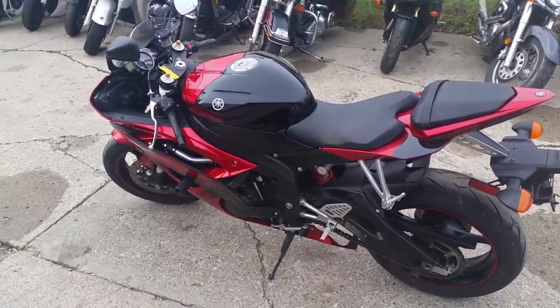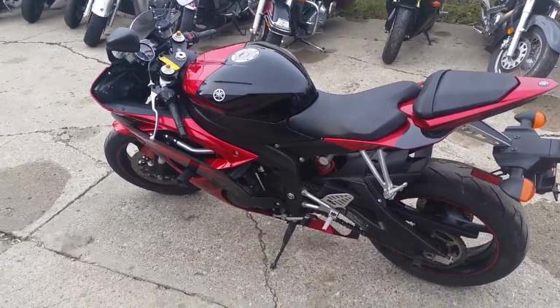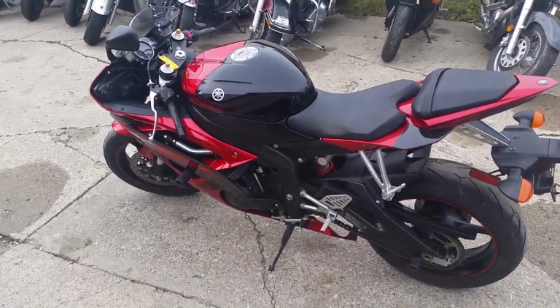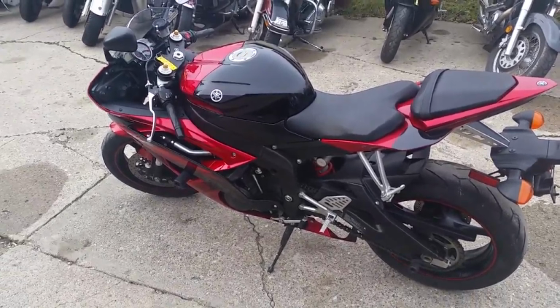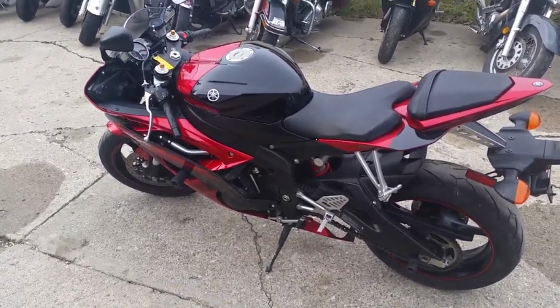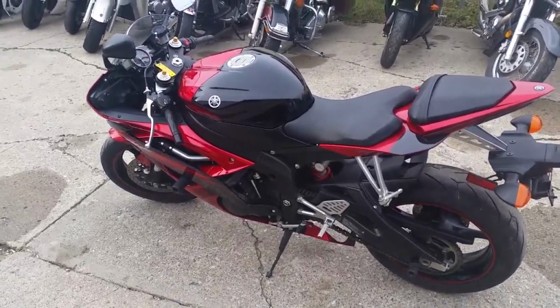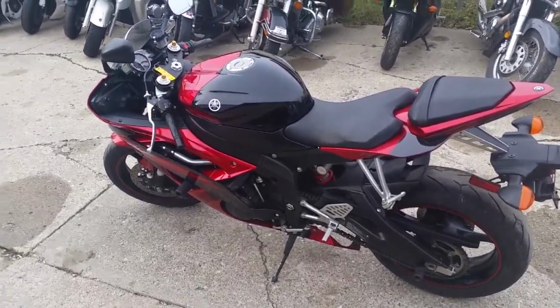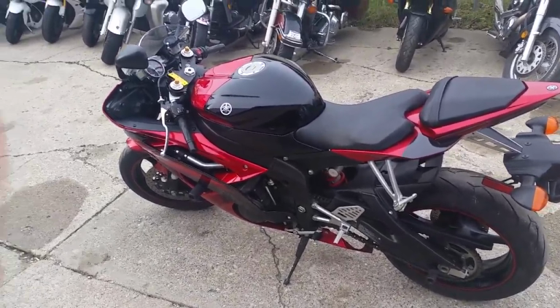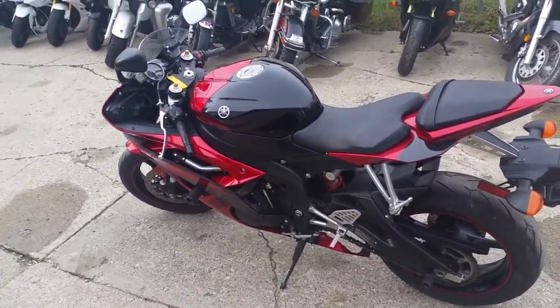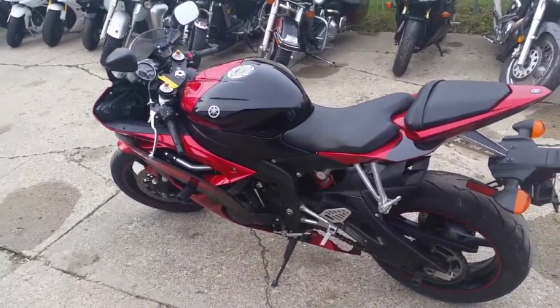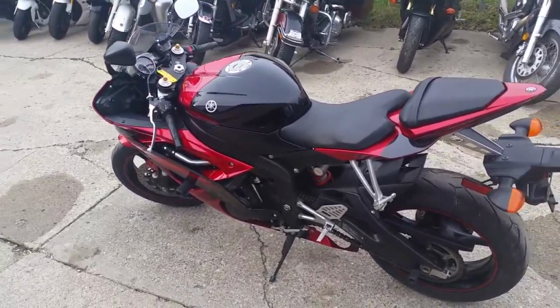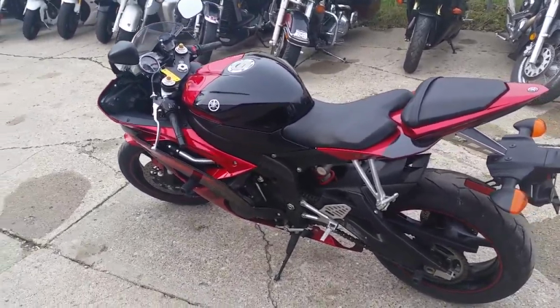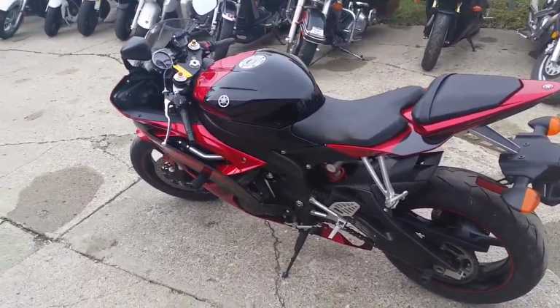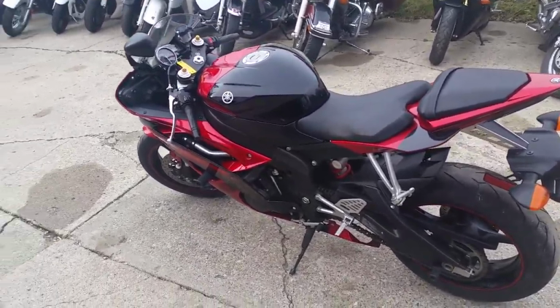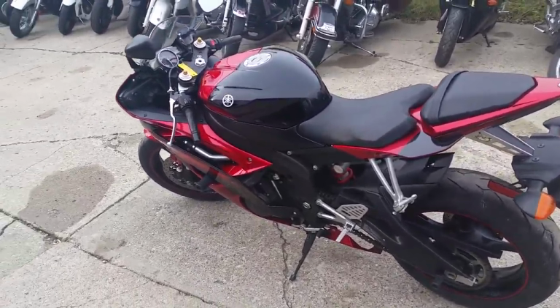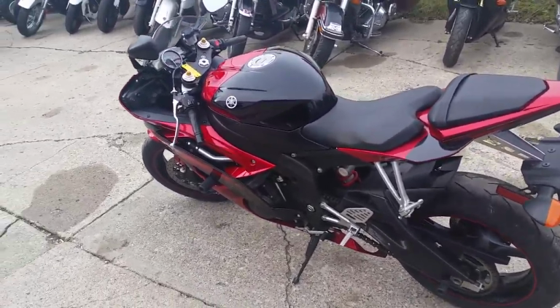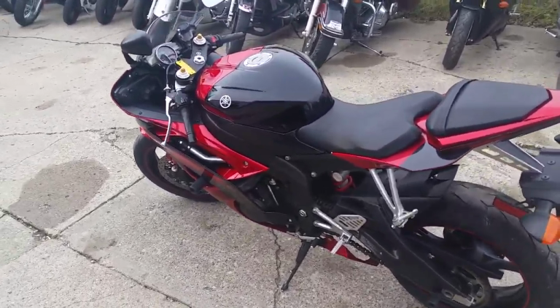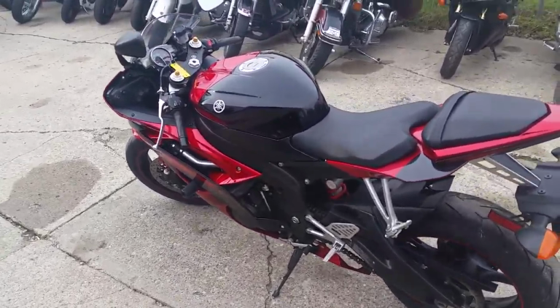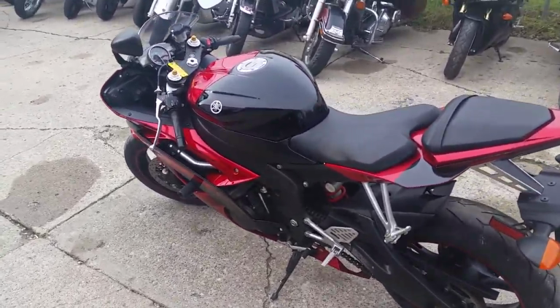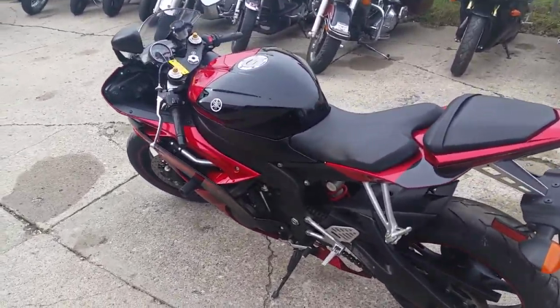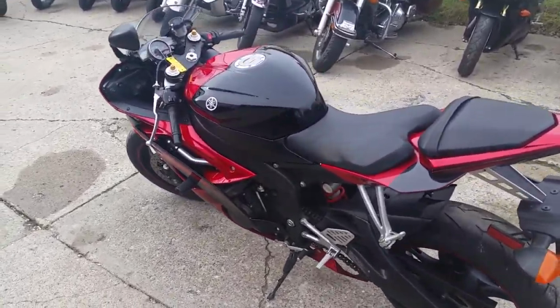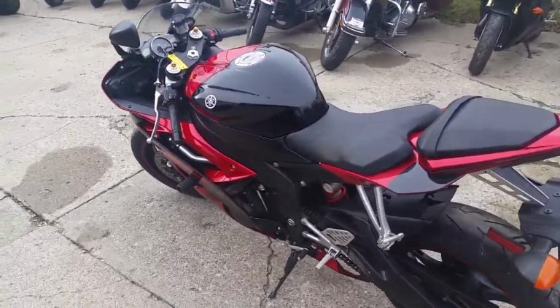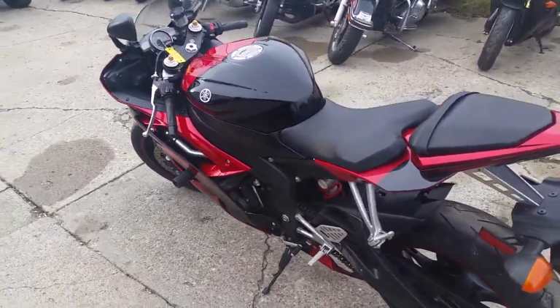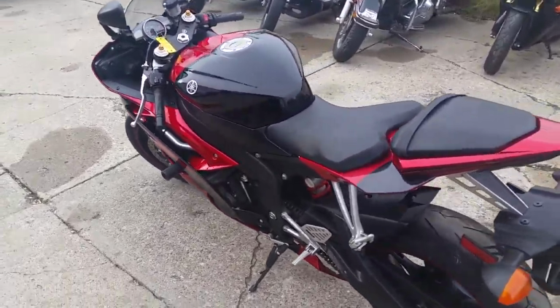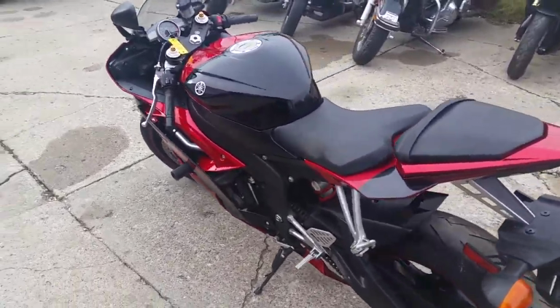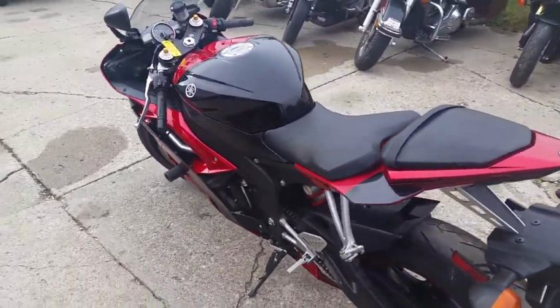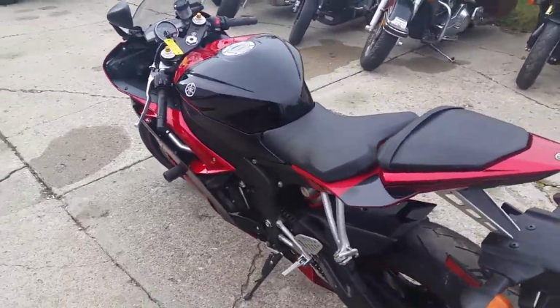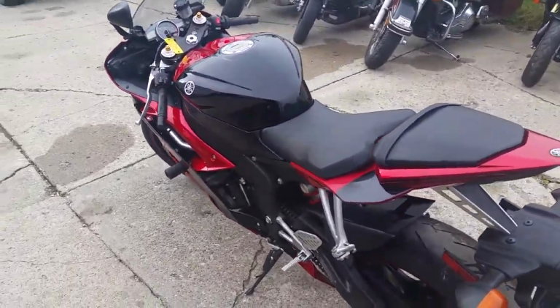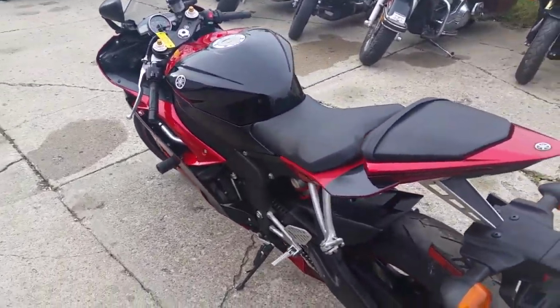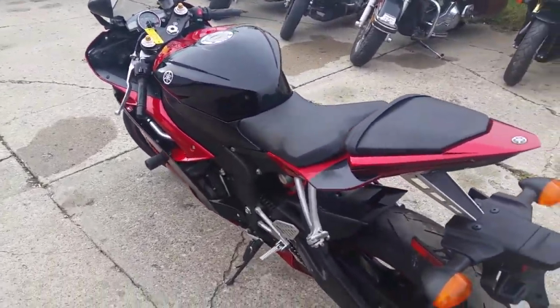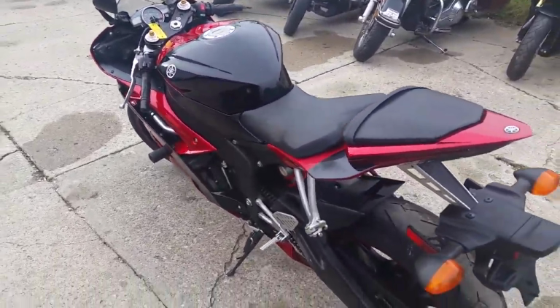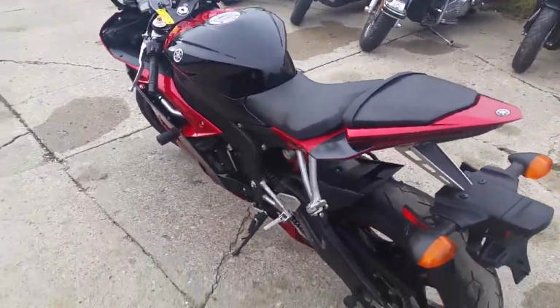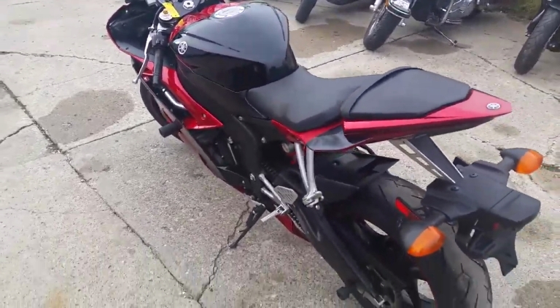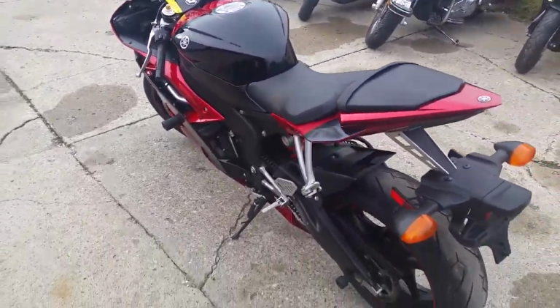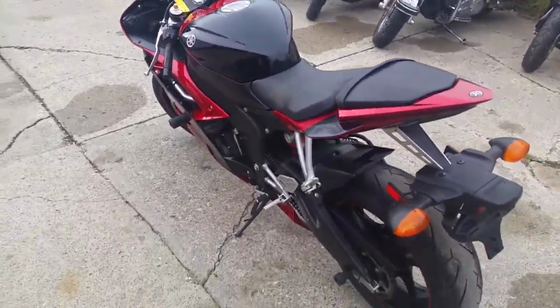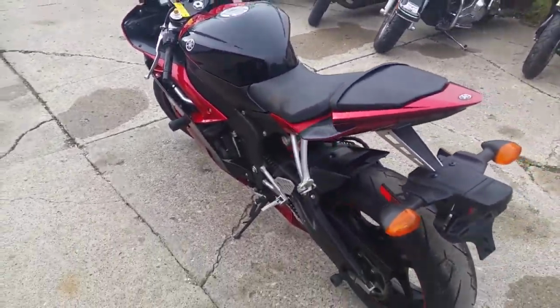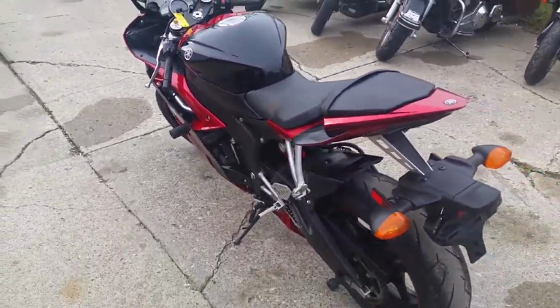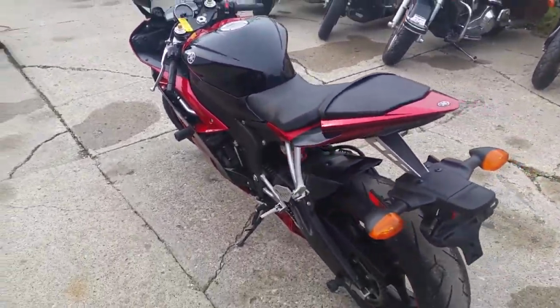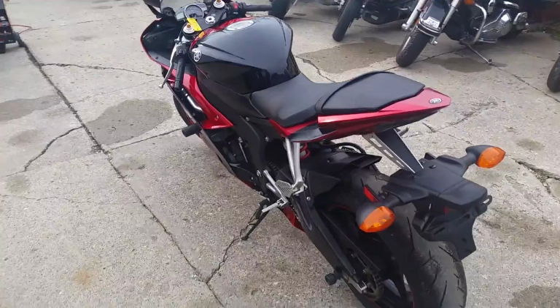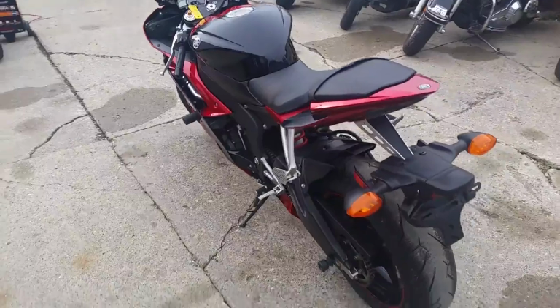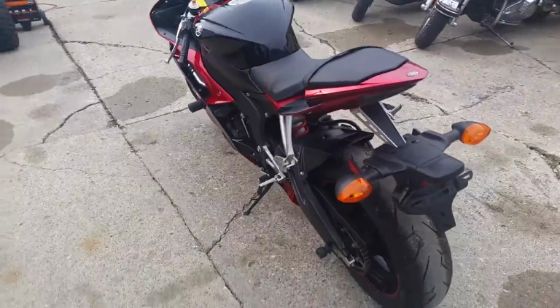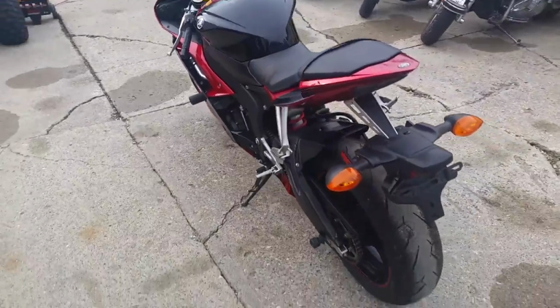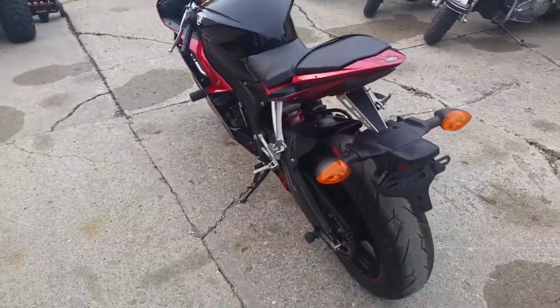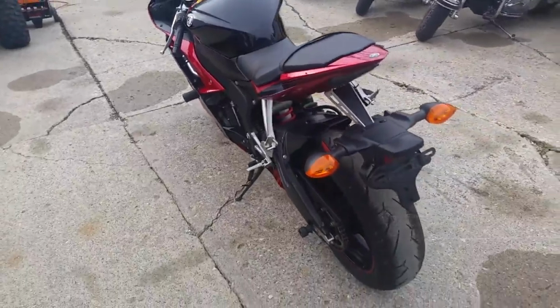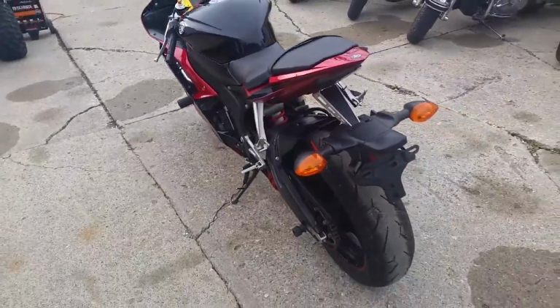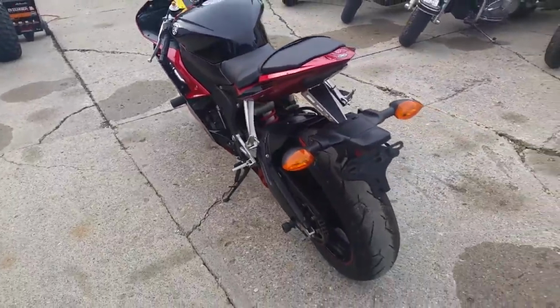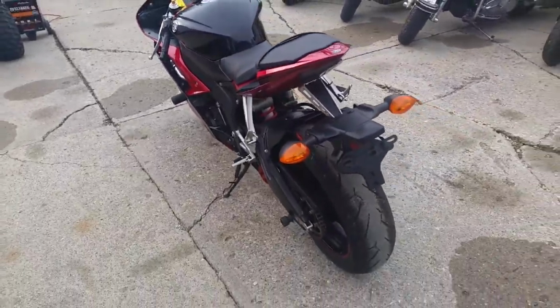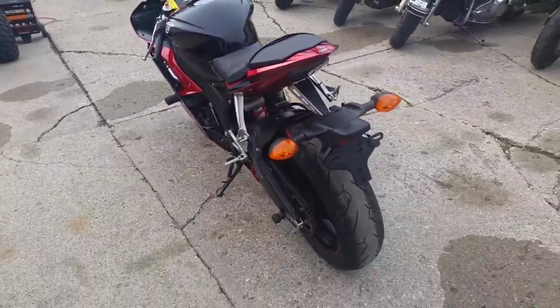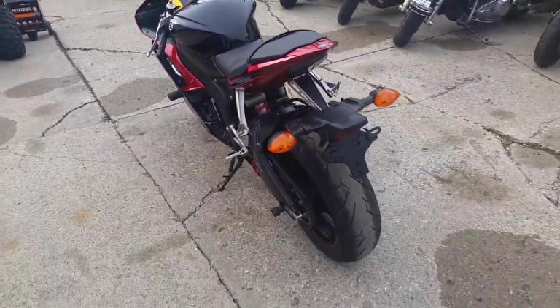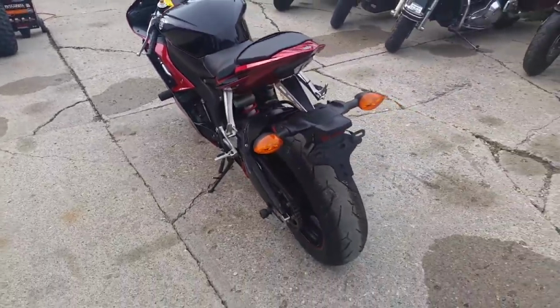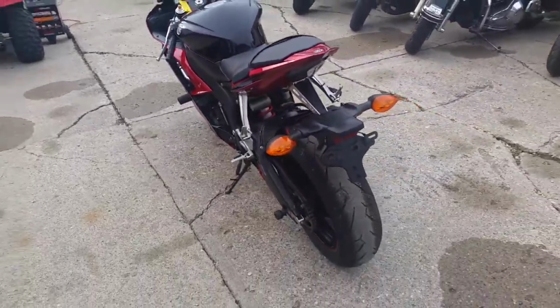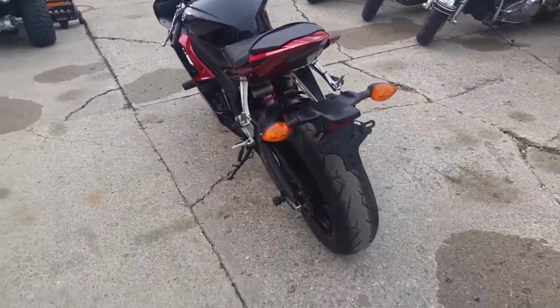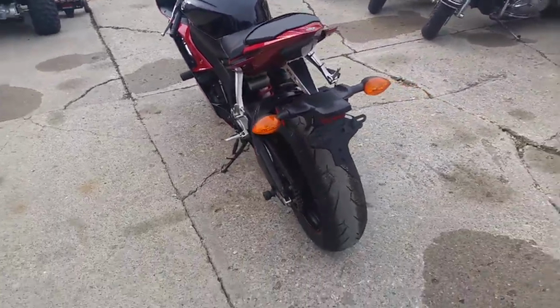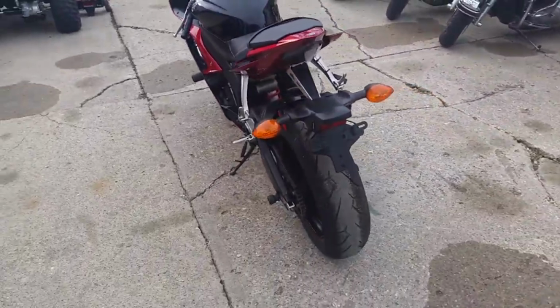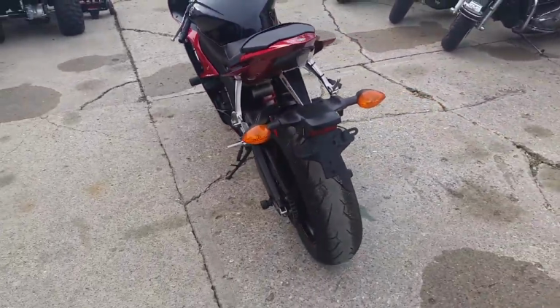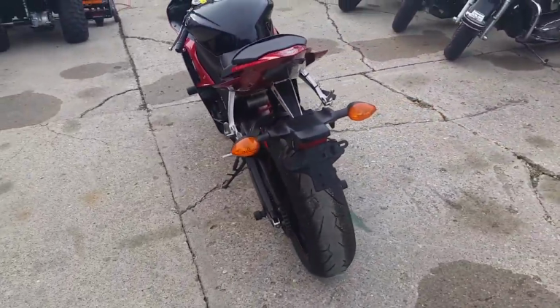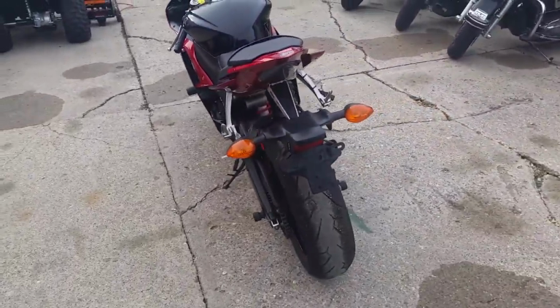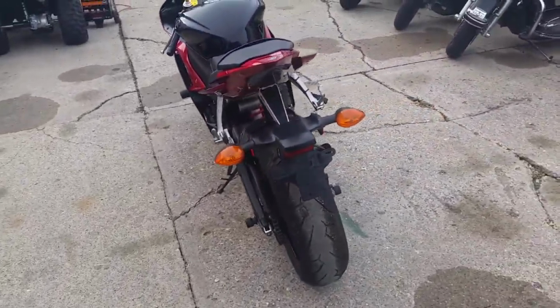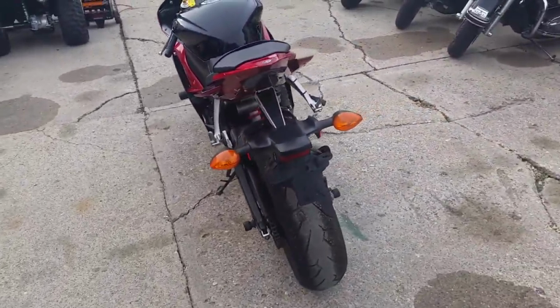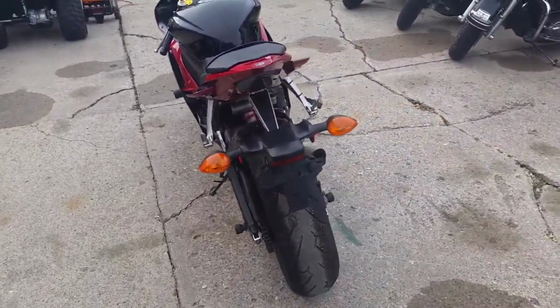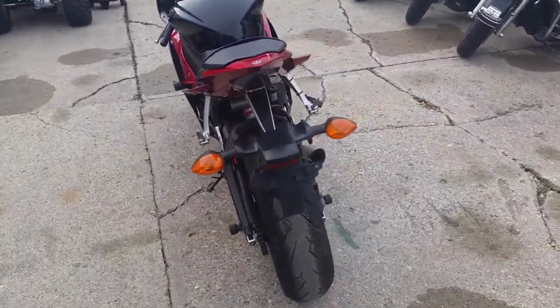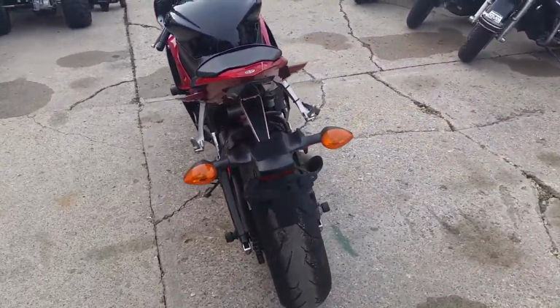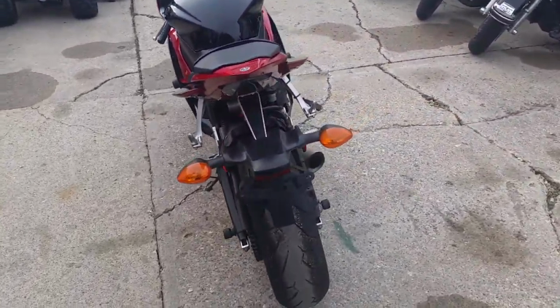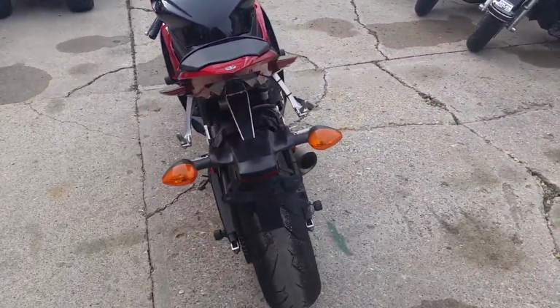Hey guys, this is the used Yamaha headquarters. We got over 50 used R6s and R1s in our showroom.